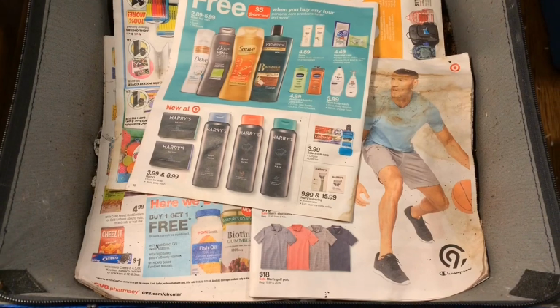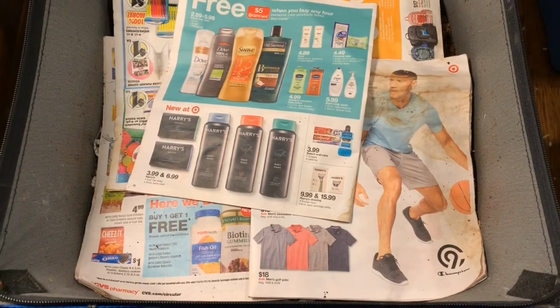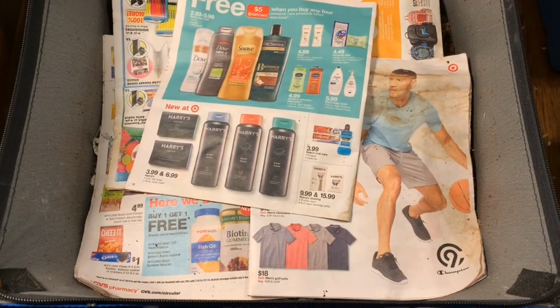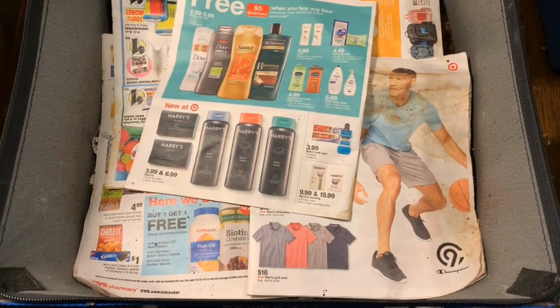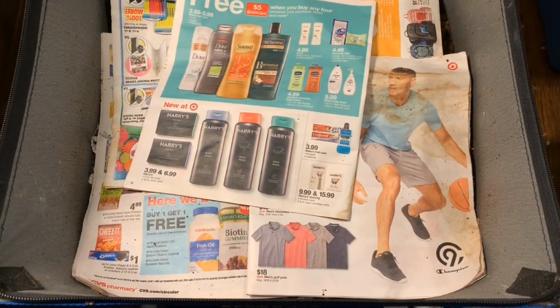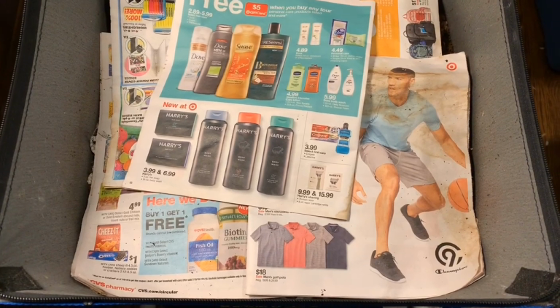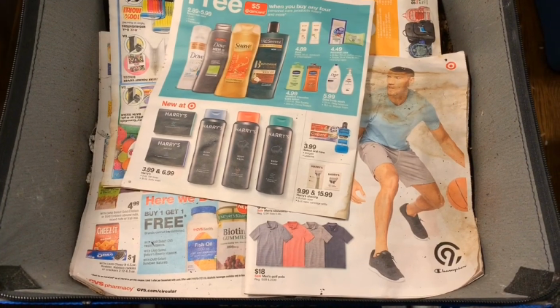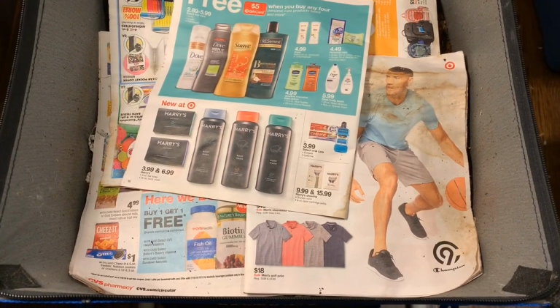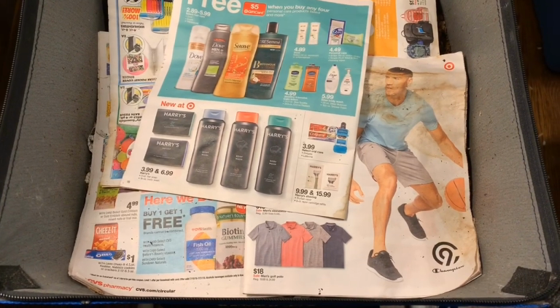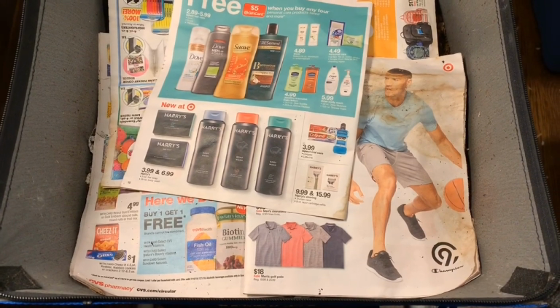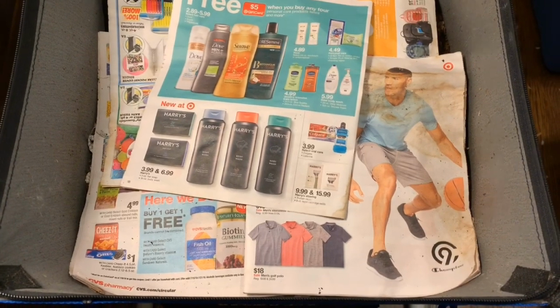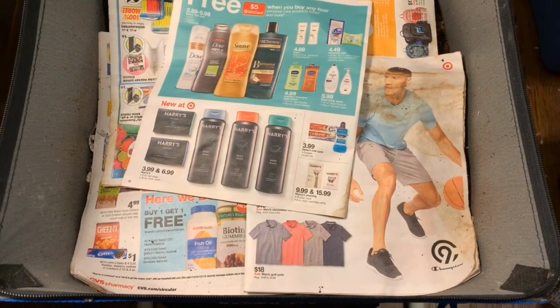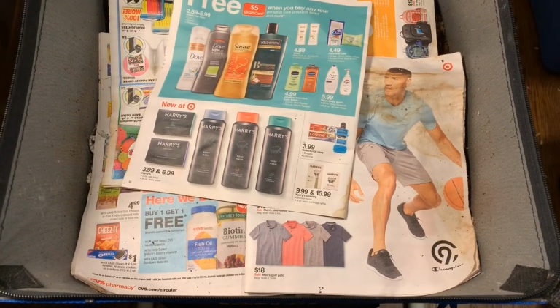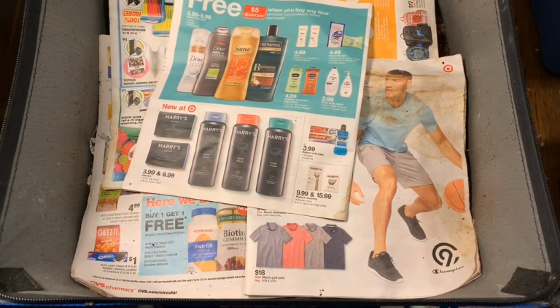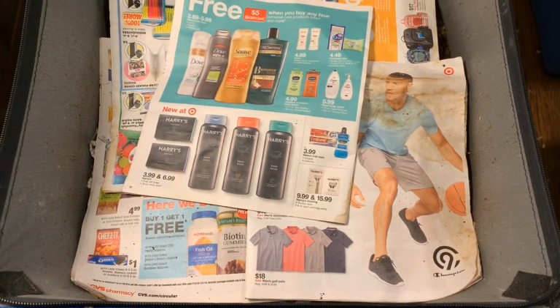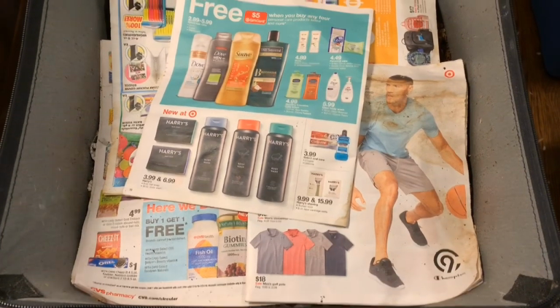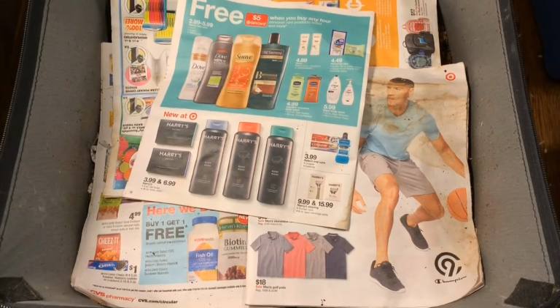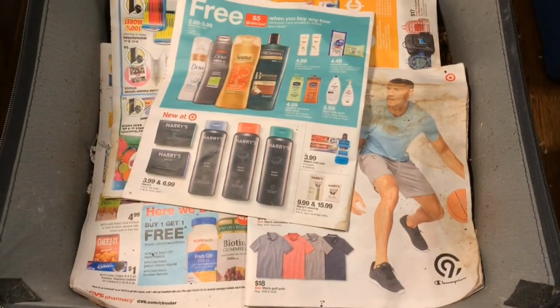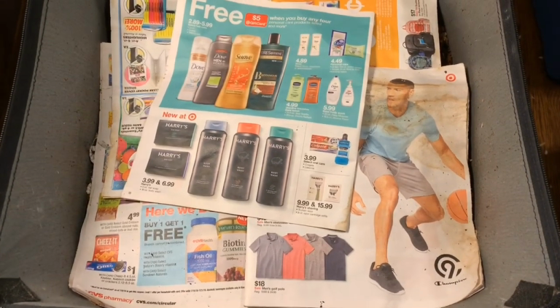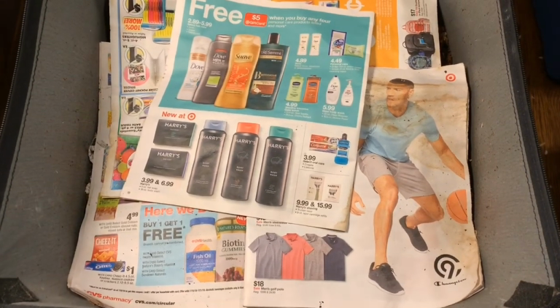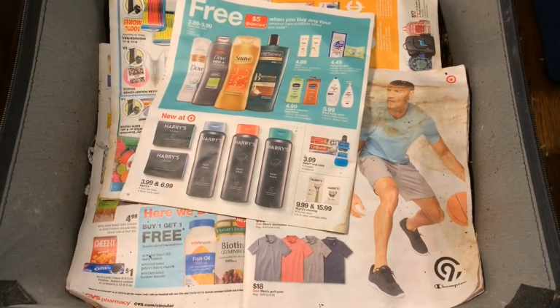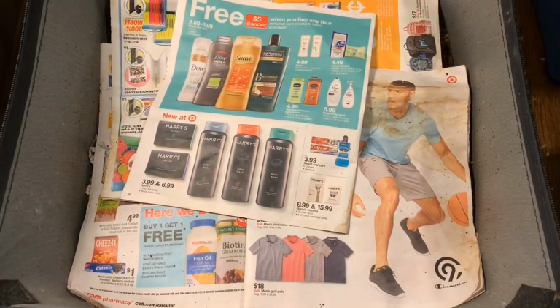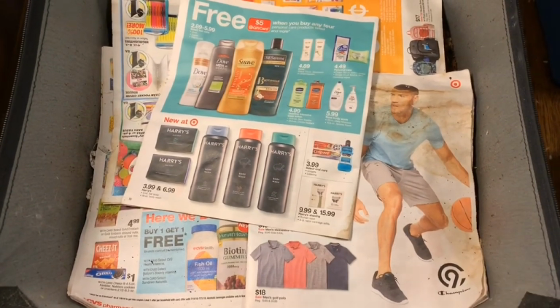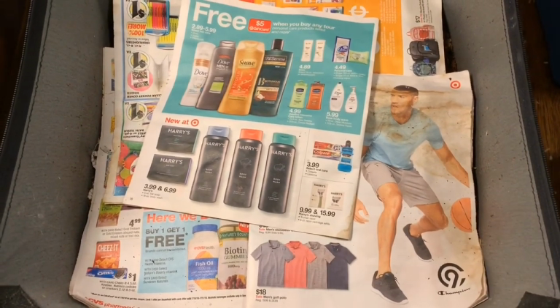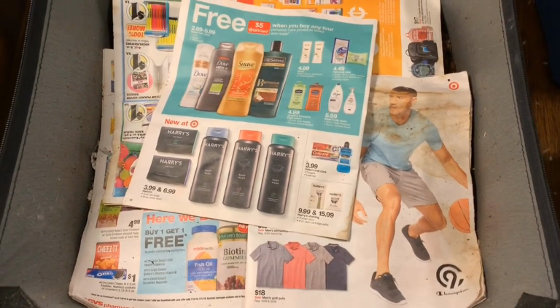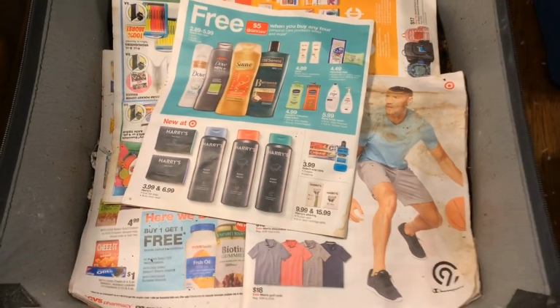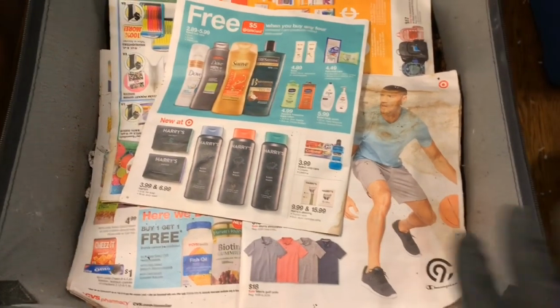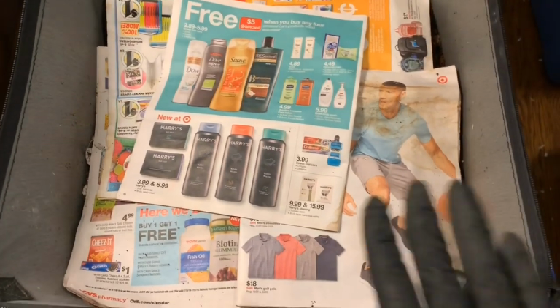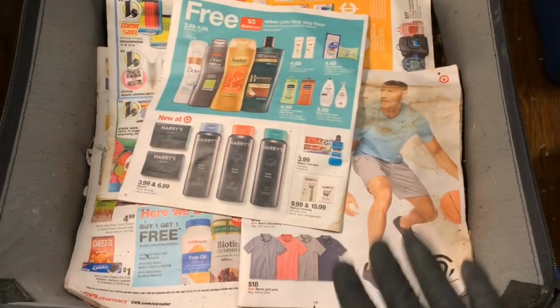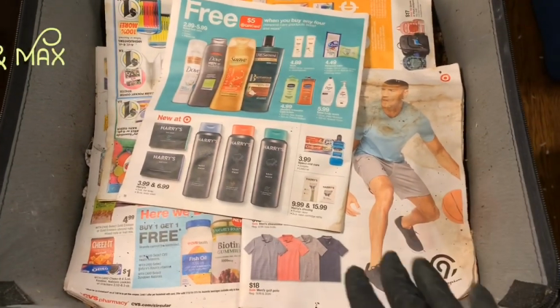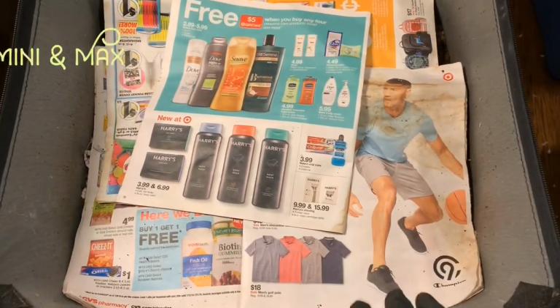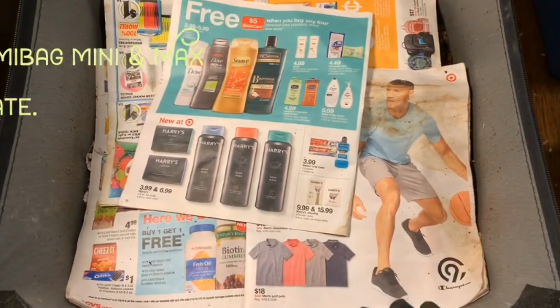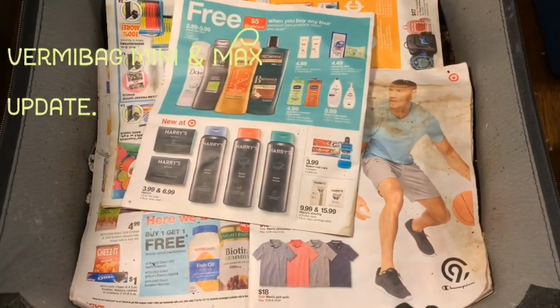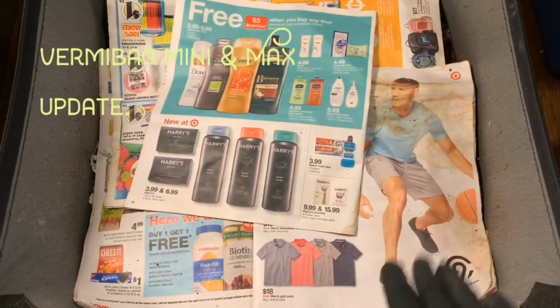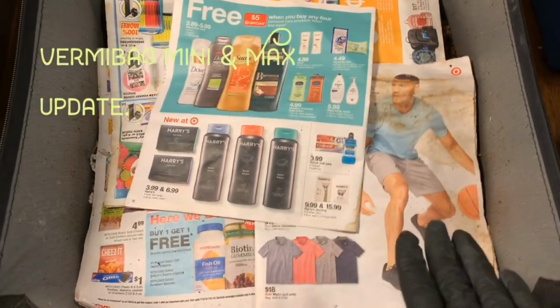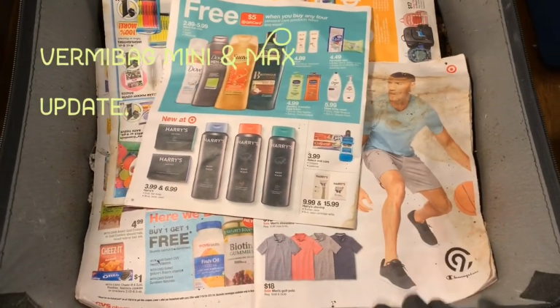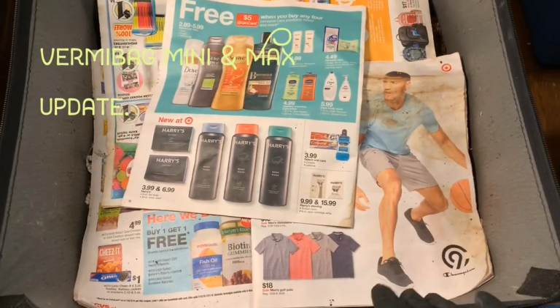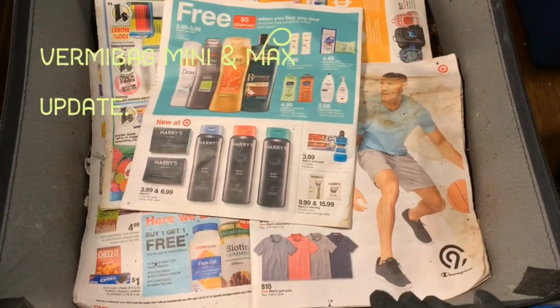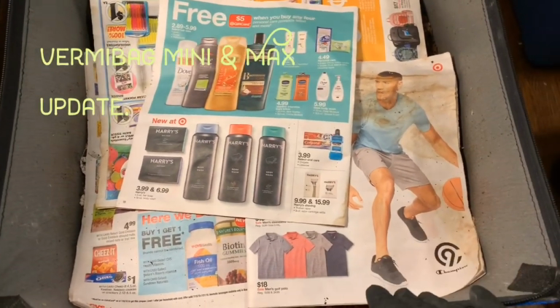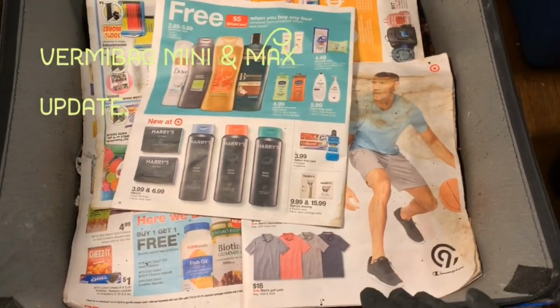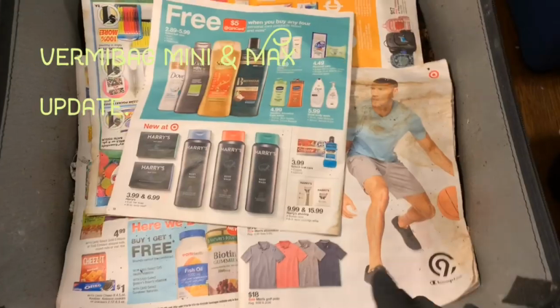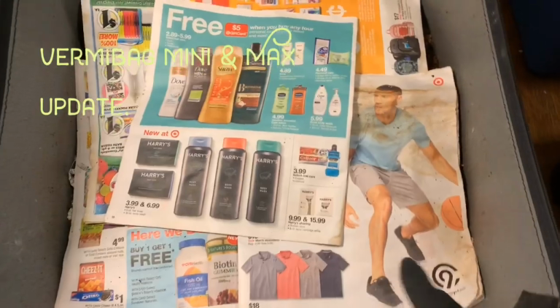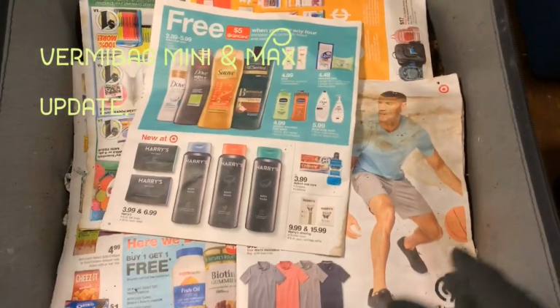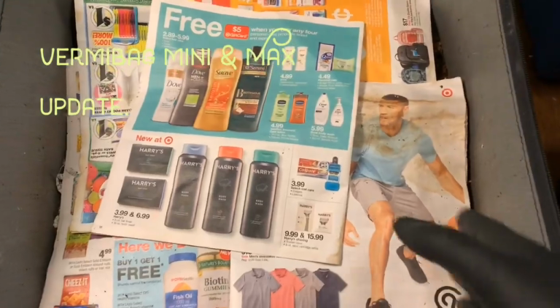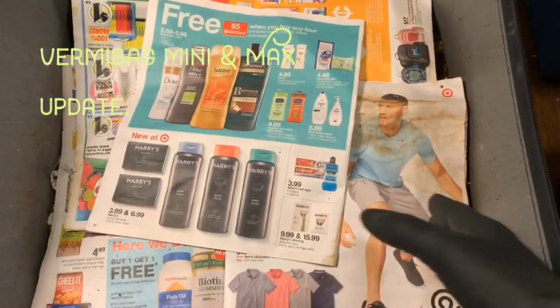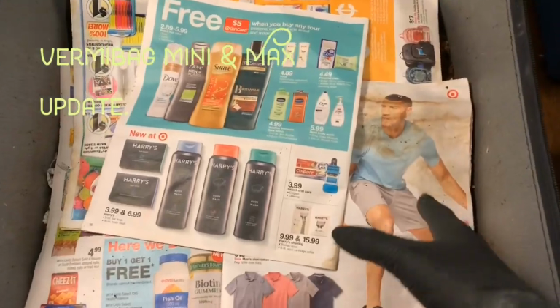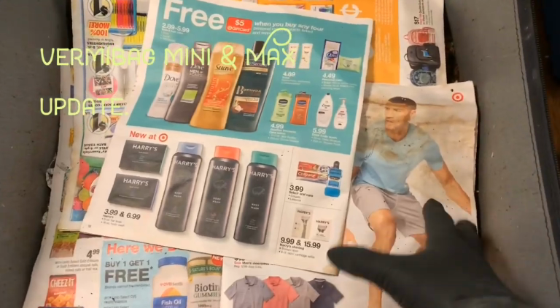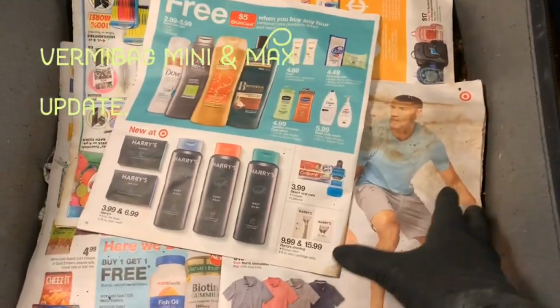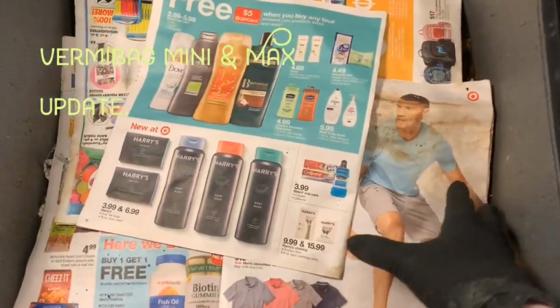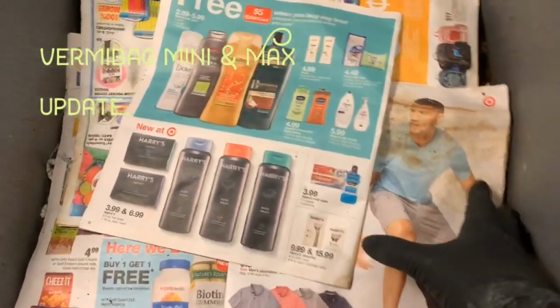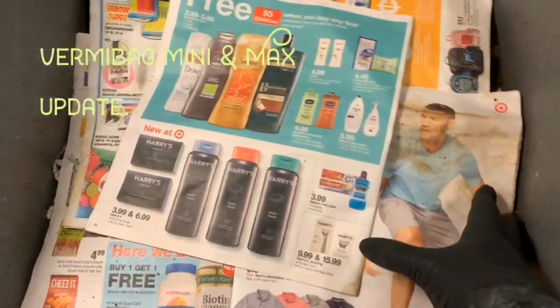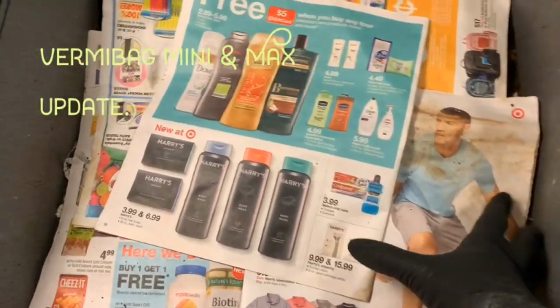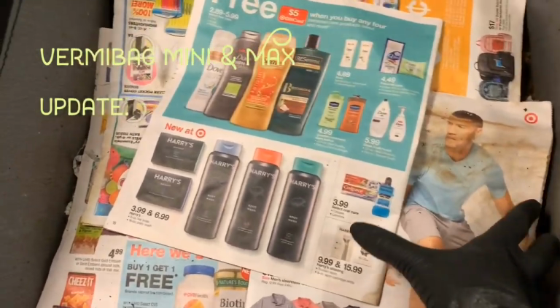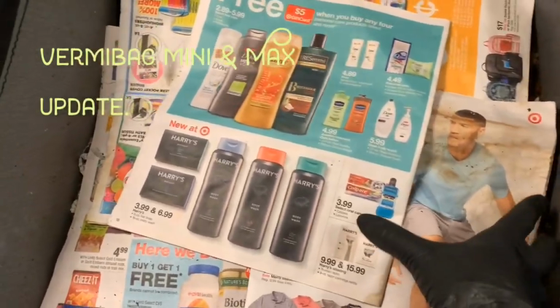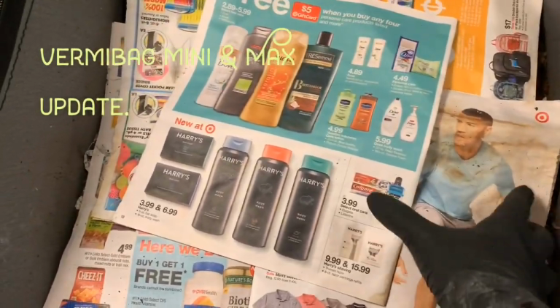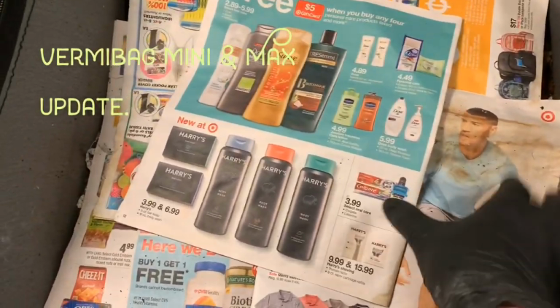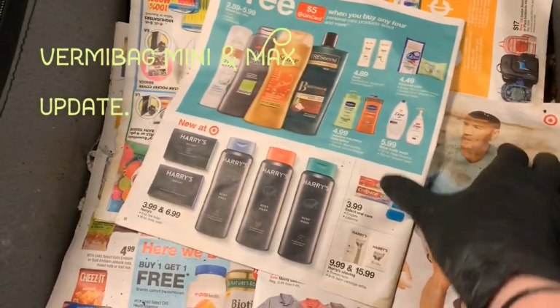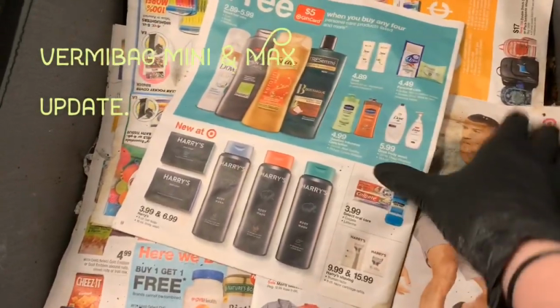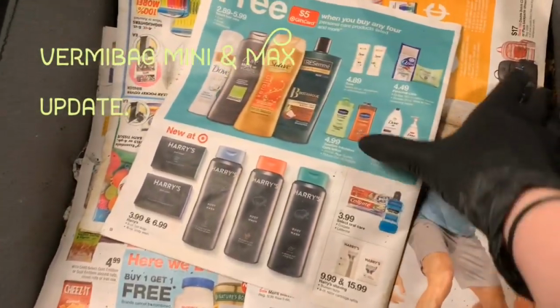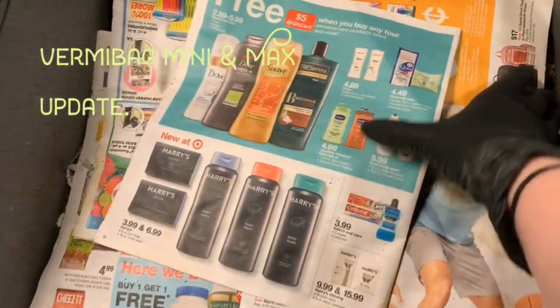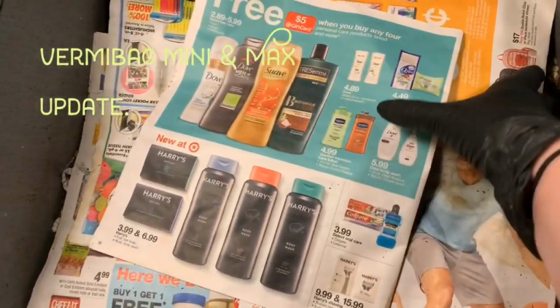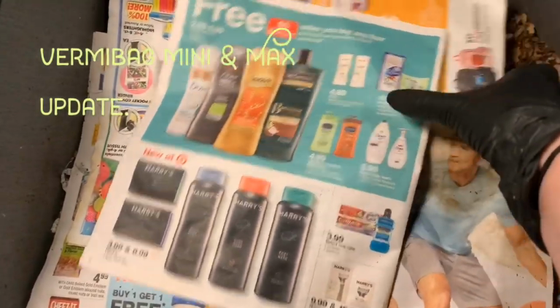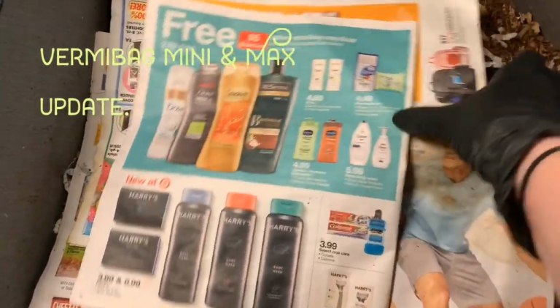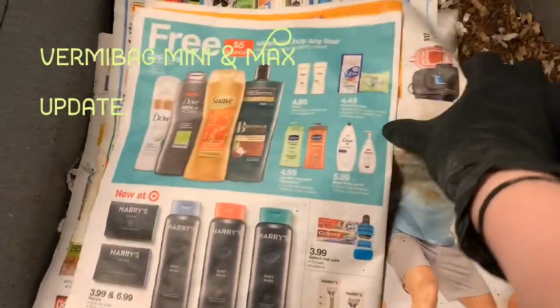Hey everybody, it's Emily the Crazy Worm Levy. I'm here today with the Vermibag Mini. I'm going to do an update on the Mini and the Max today.